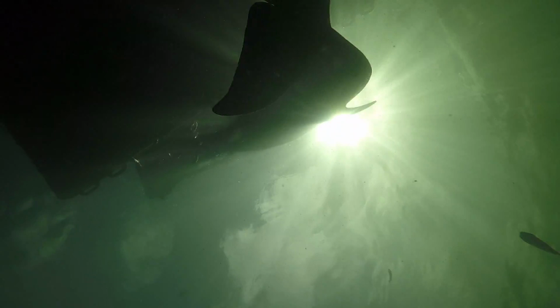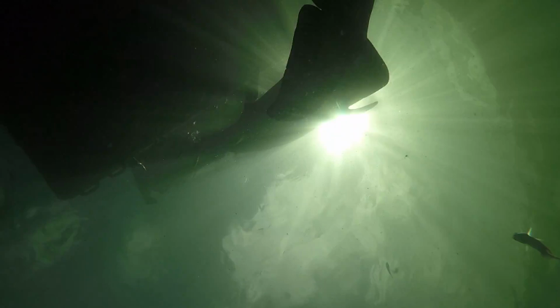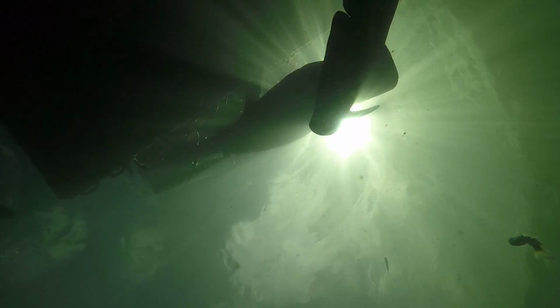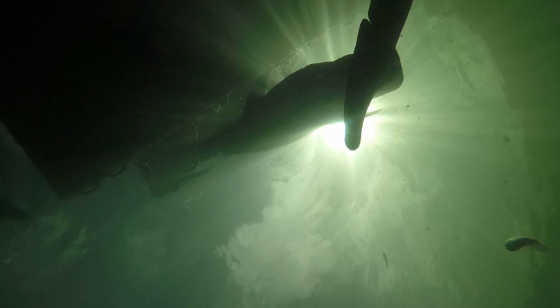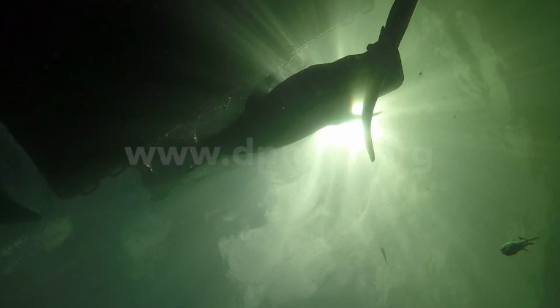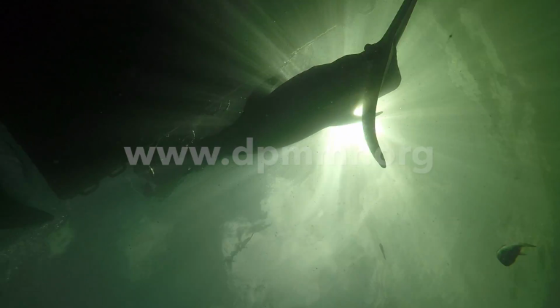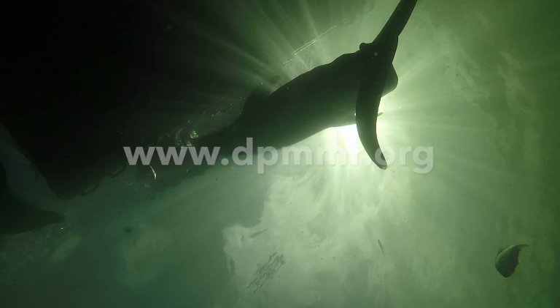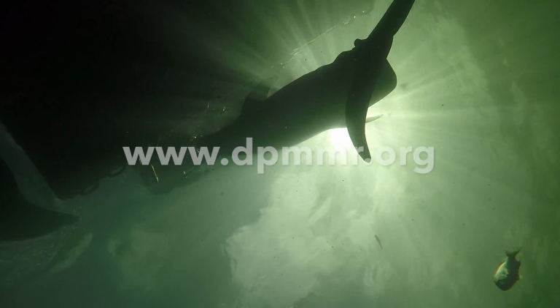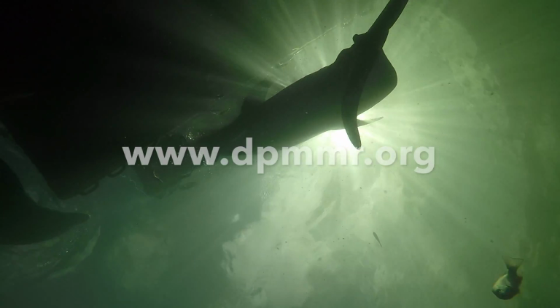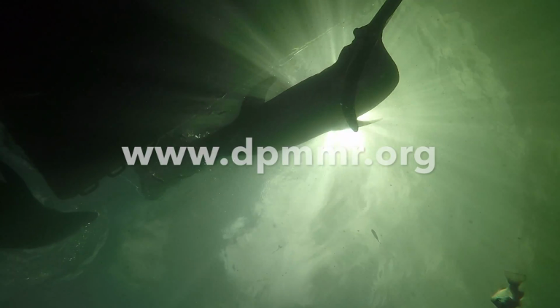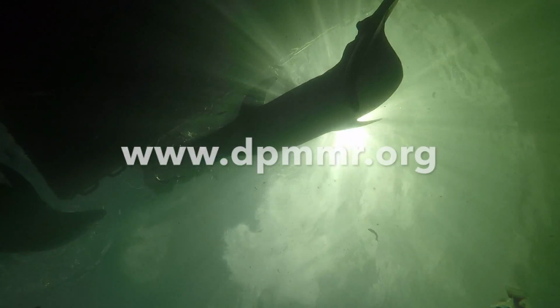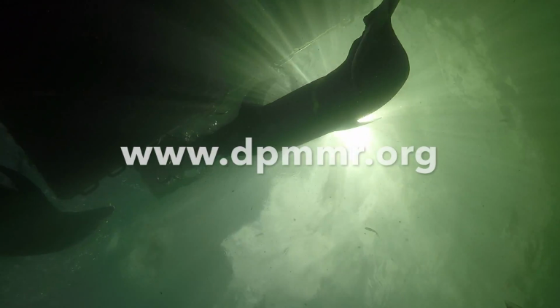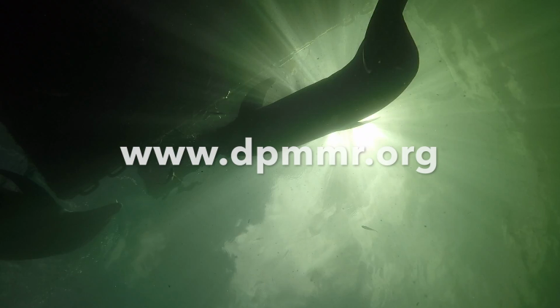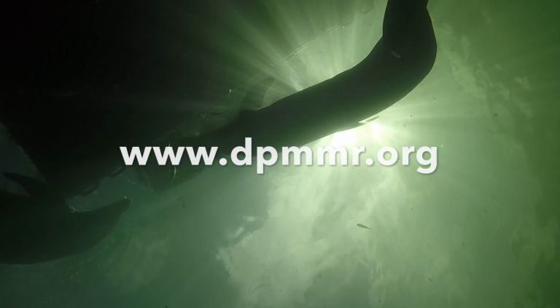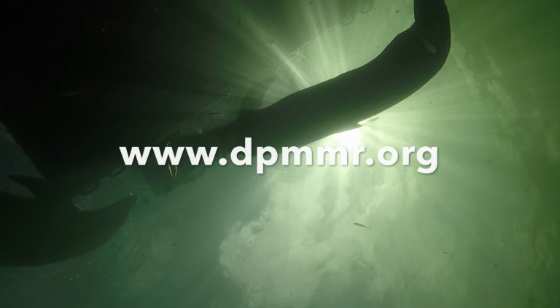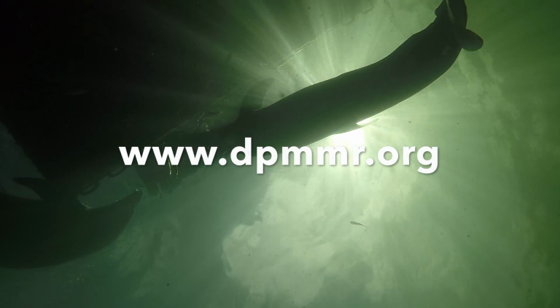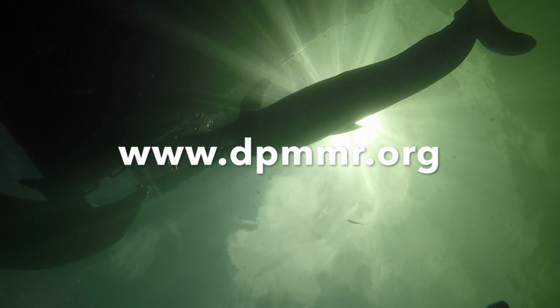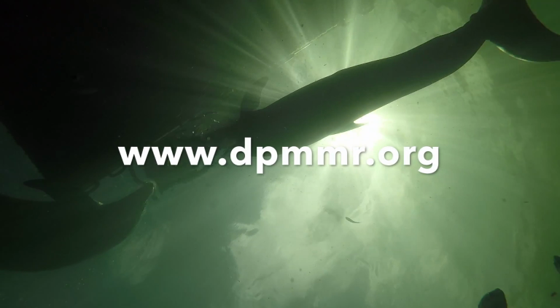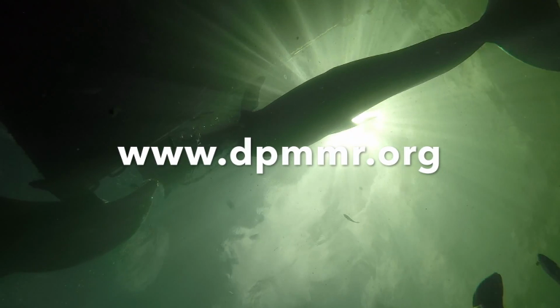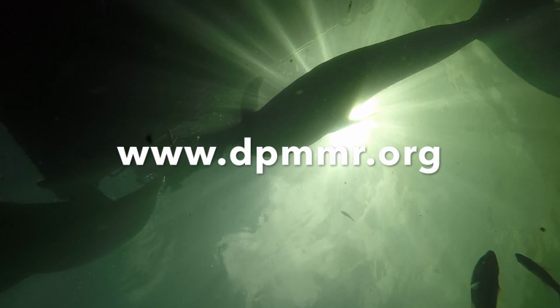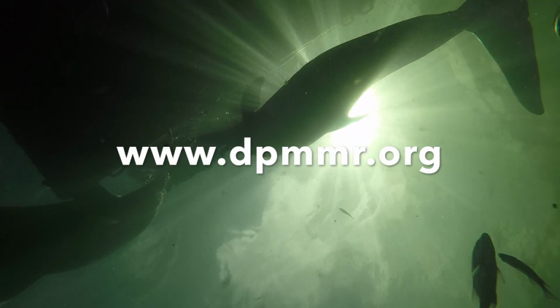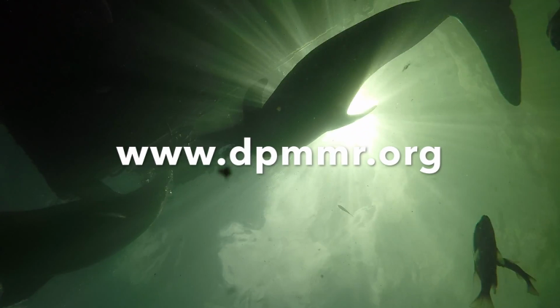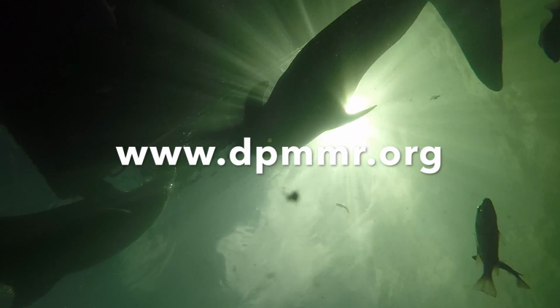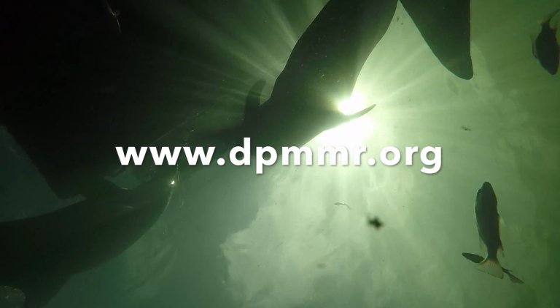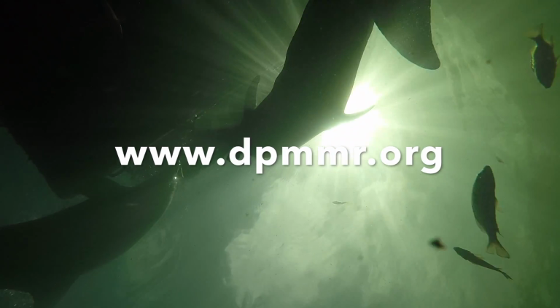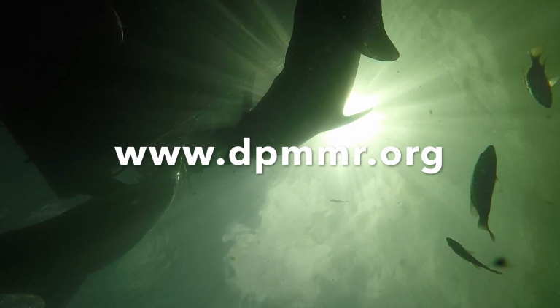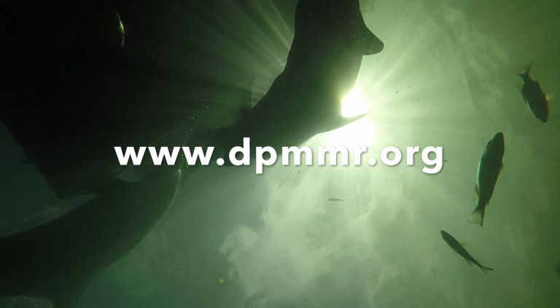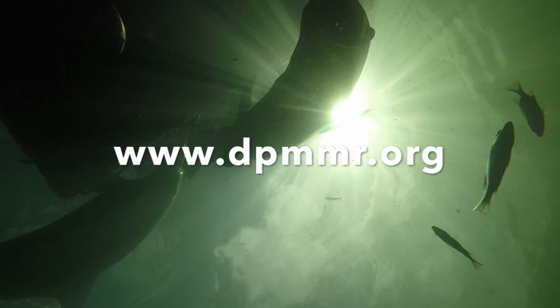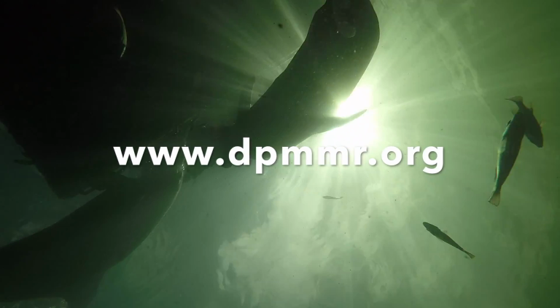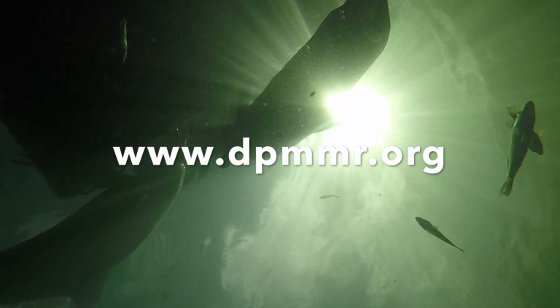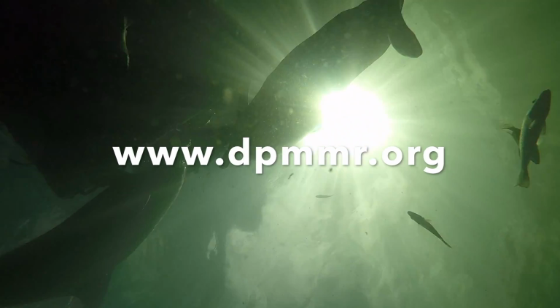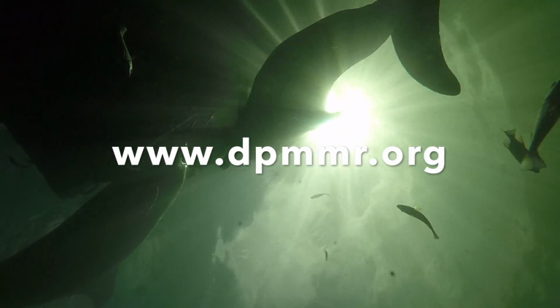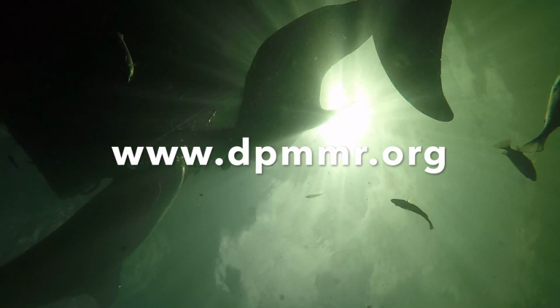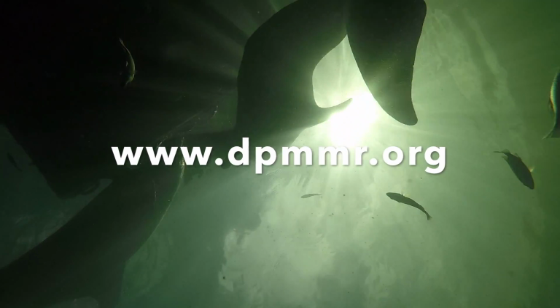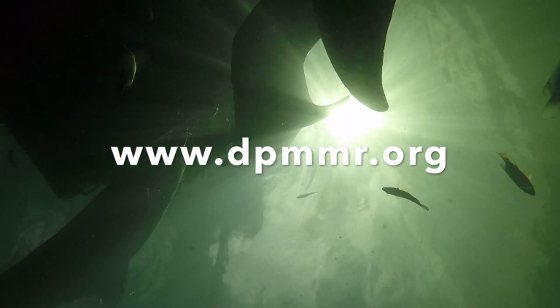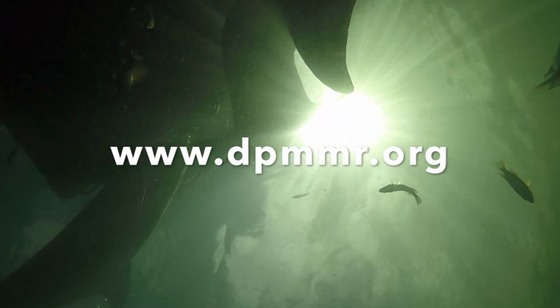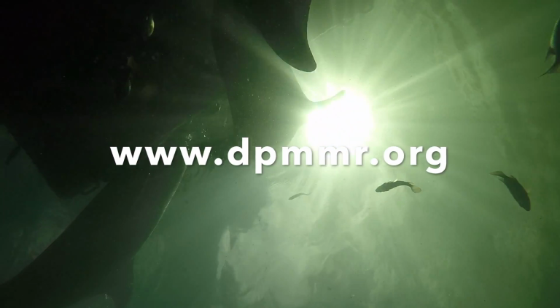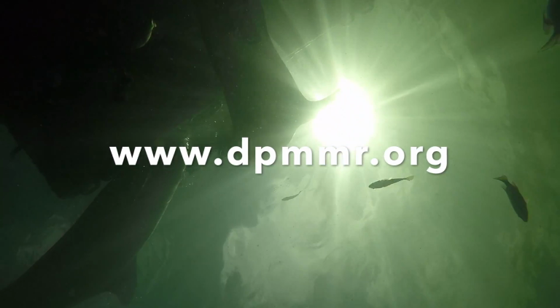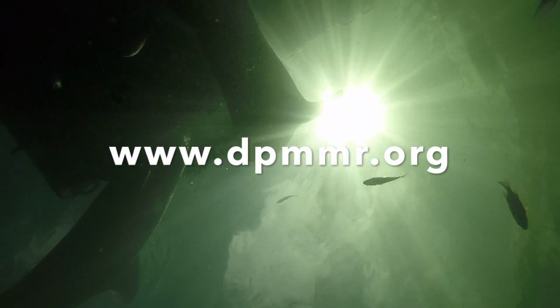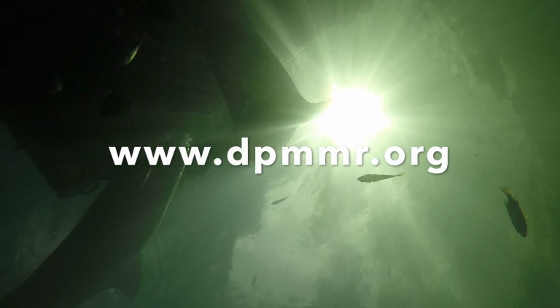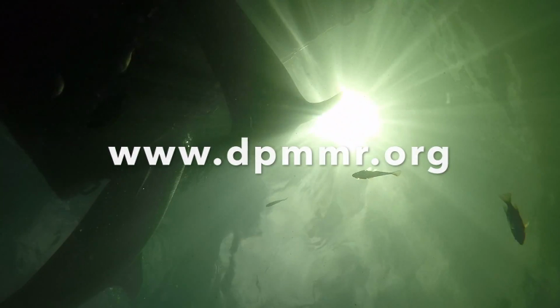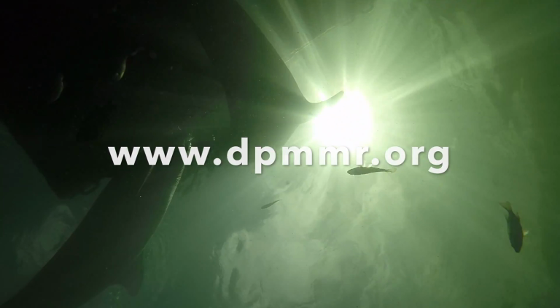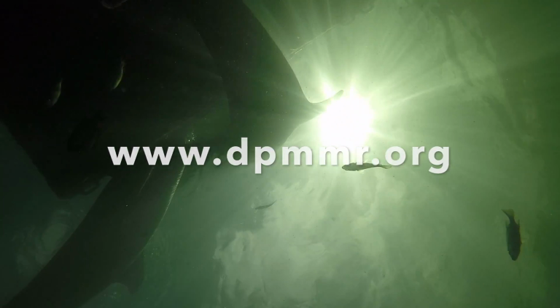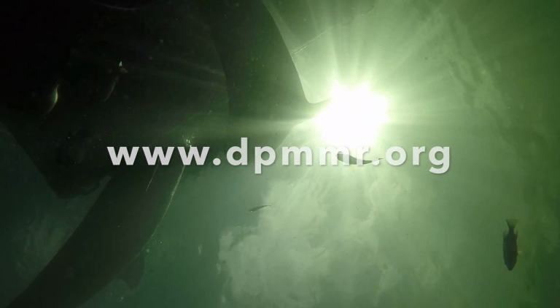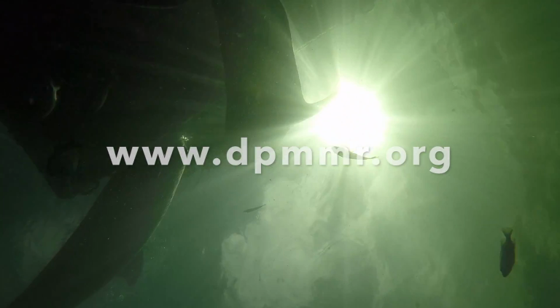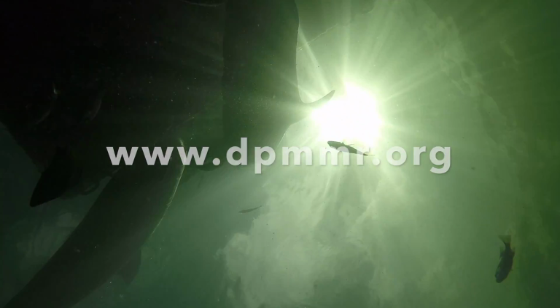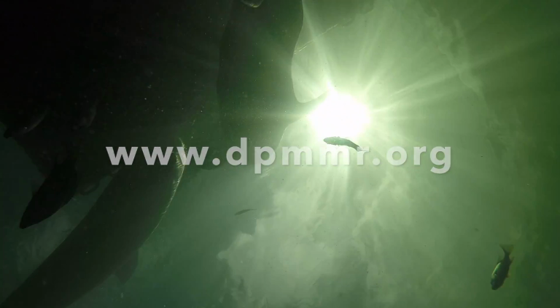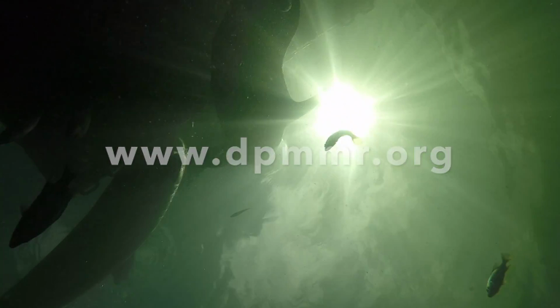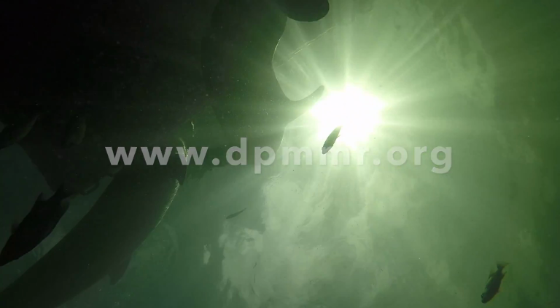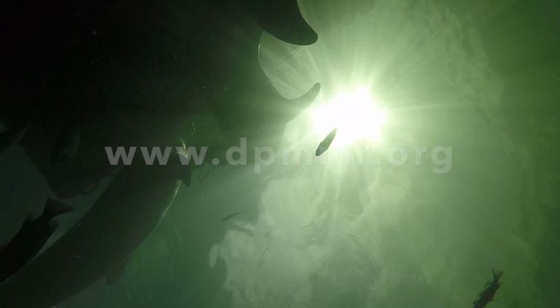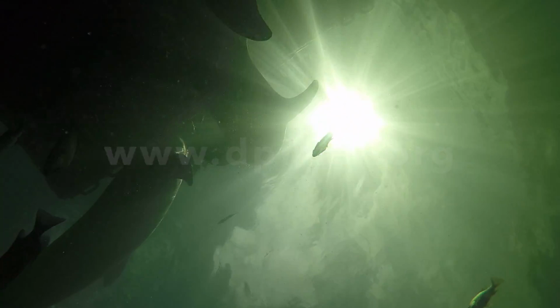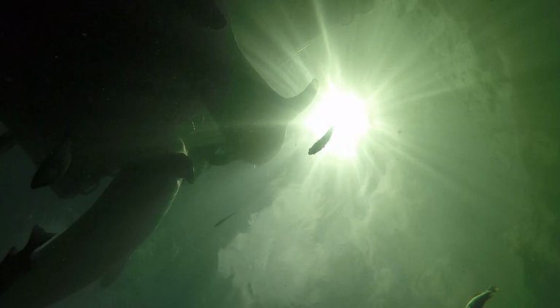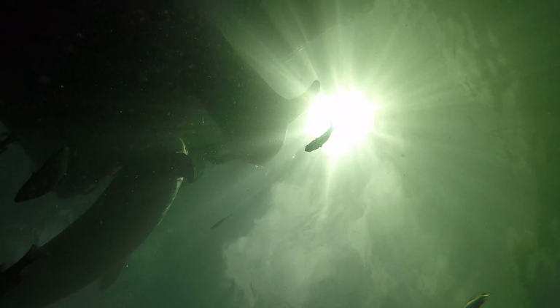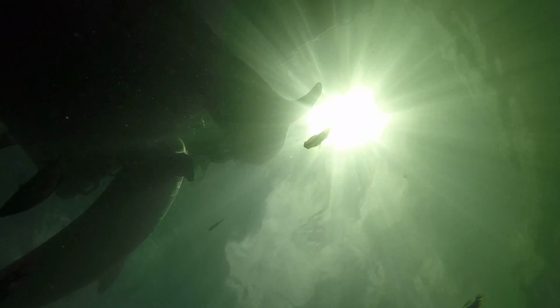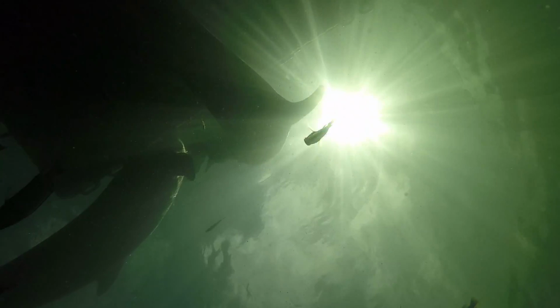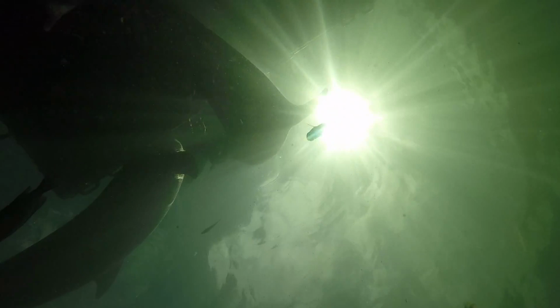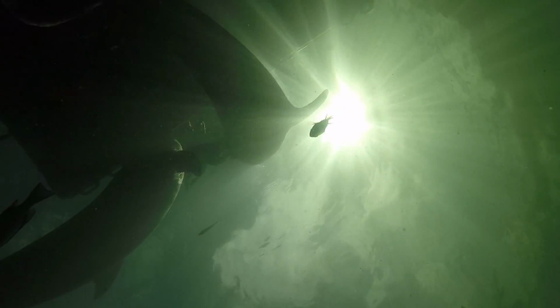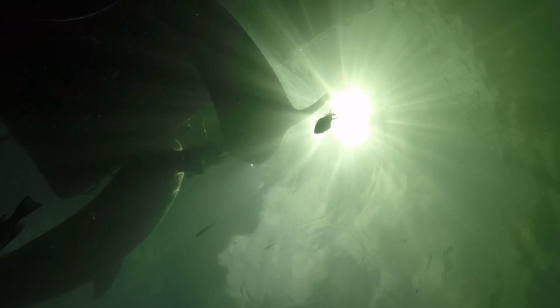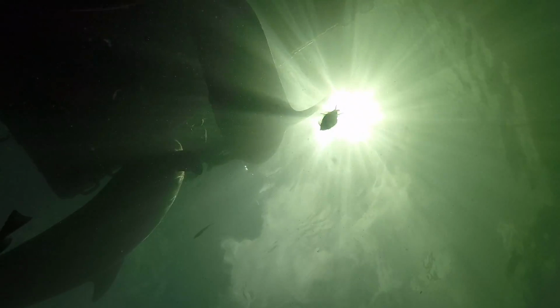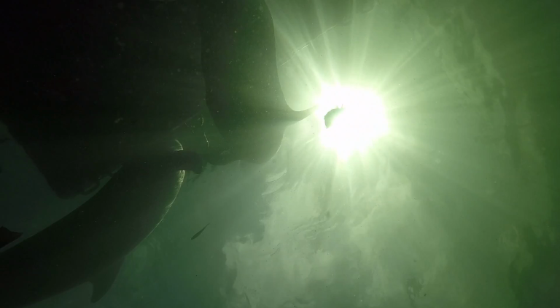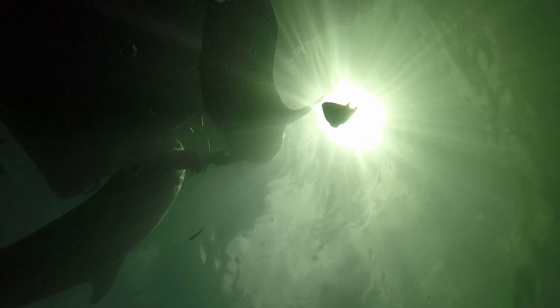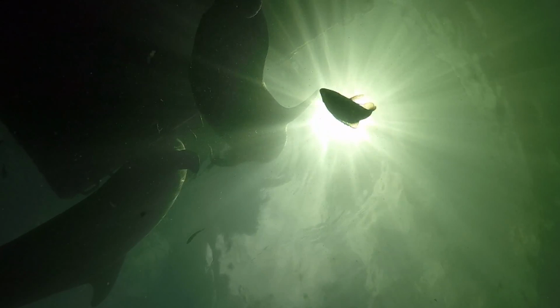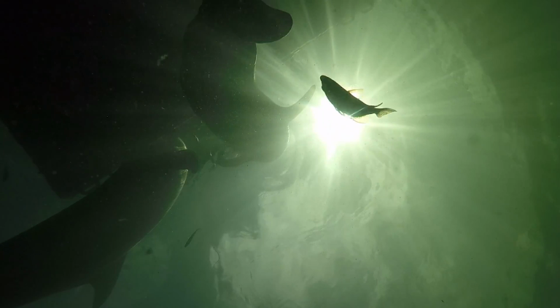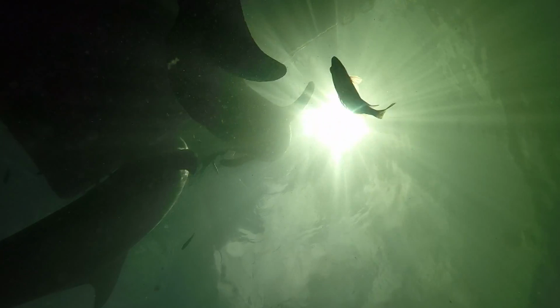If you're eager to learn more, book a swim at www.dpmmr.org or visit DPMMR today.